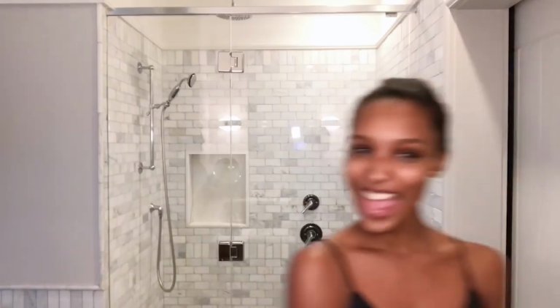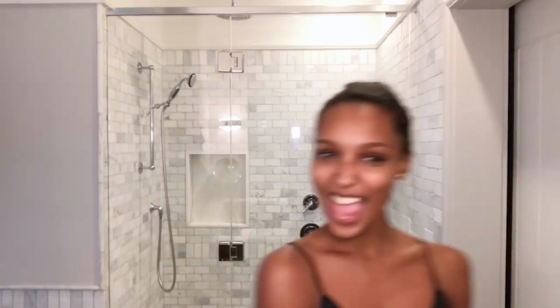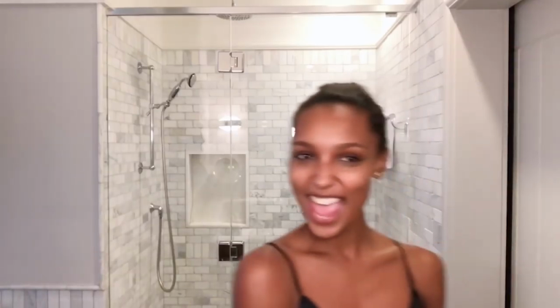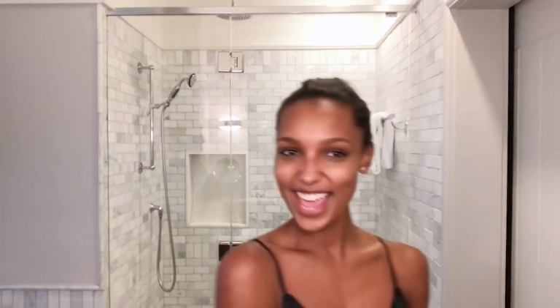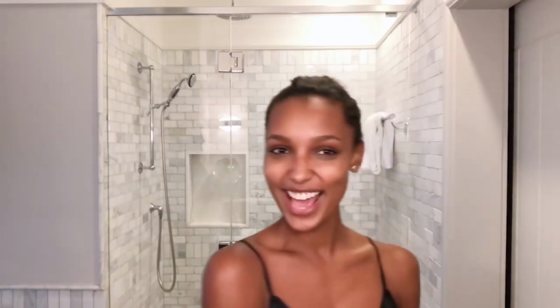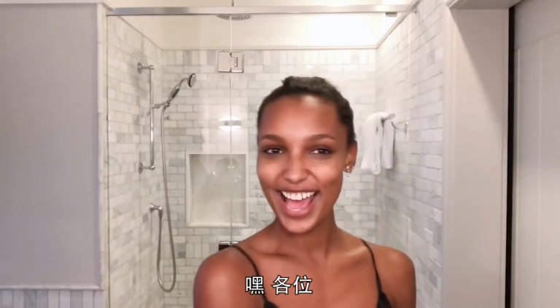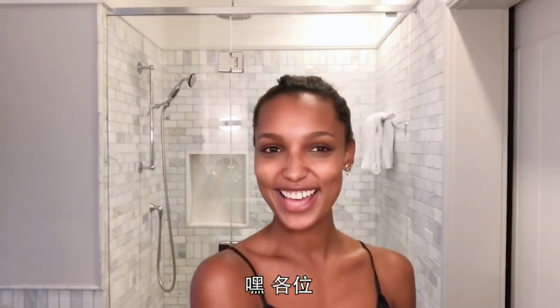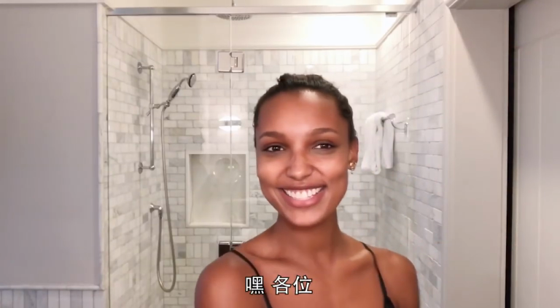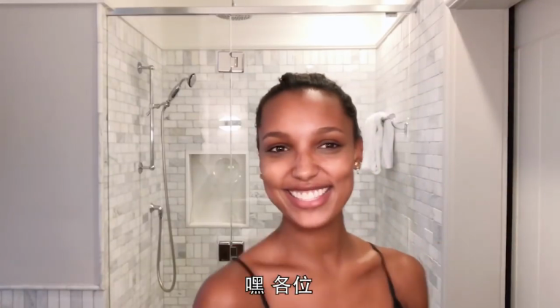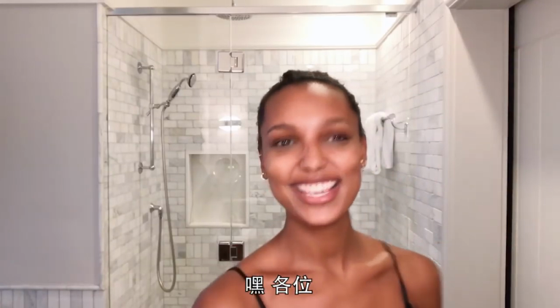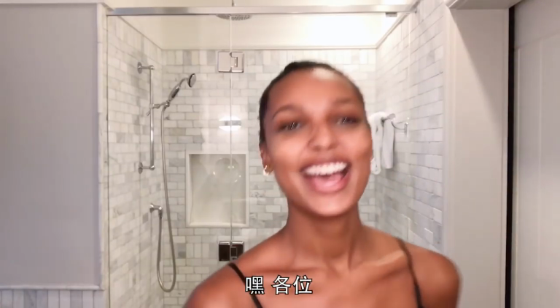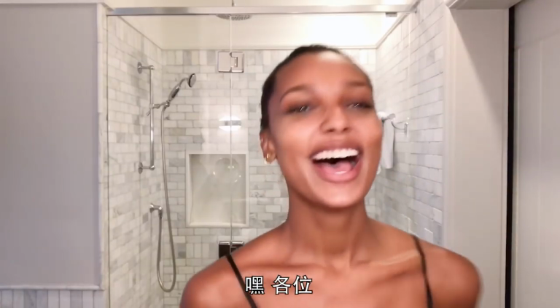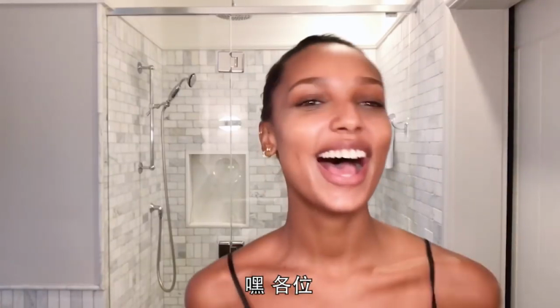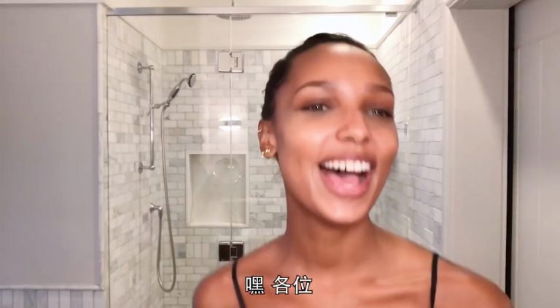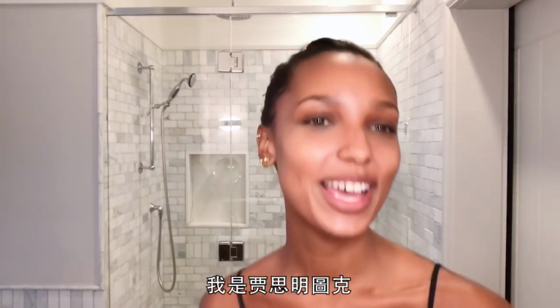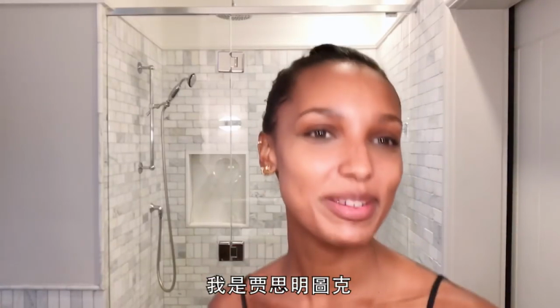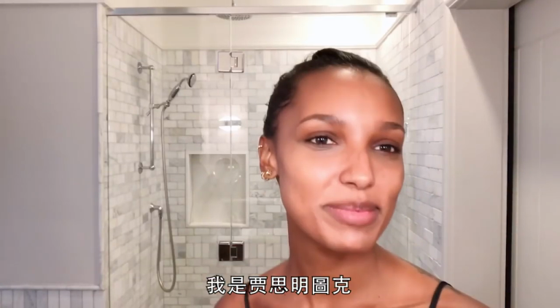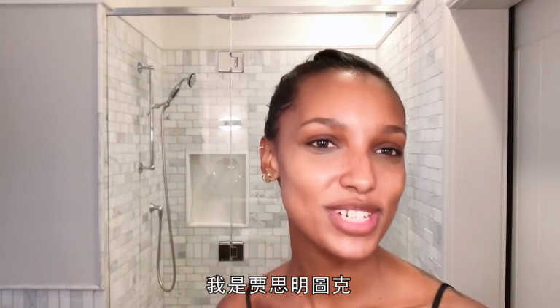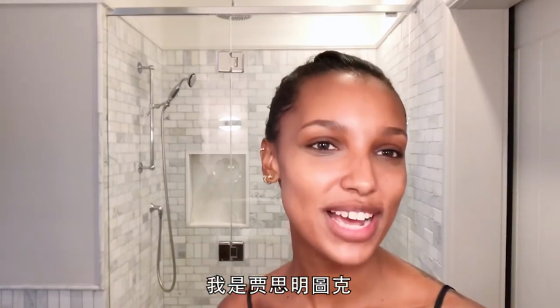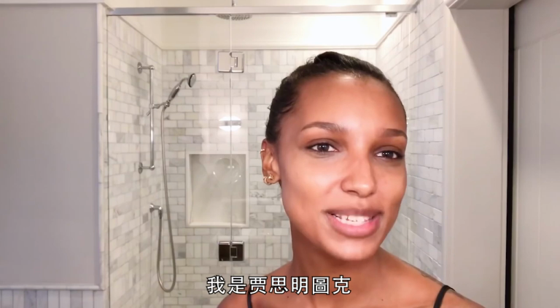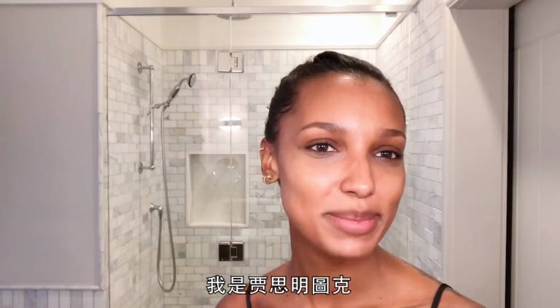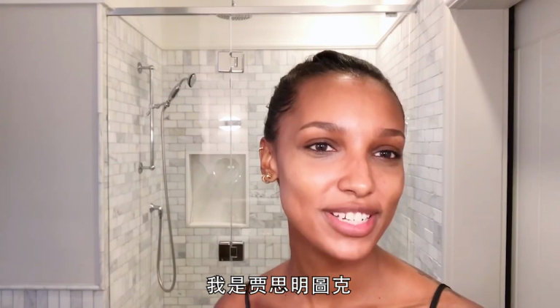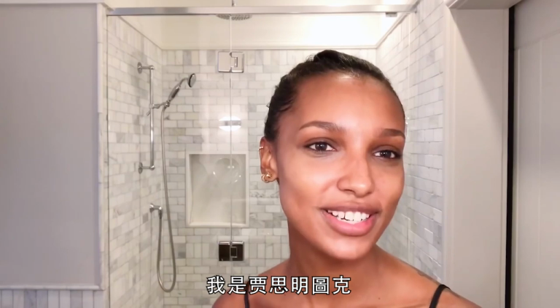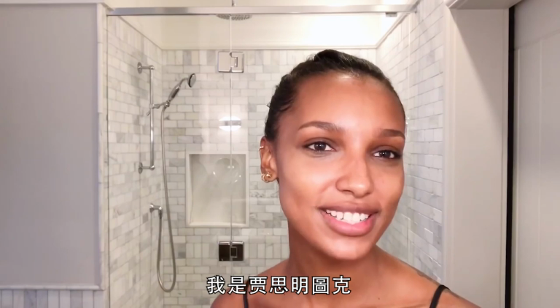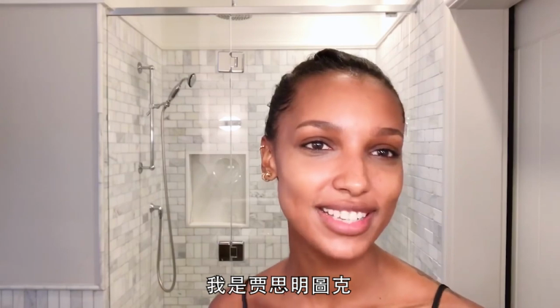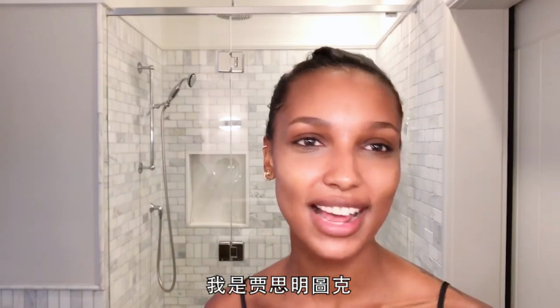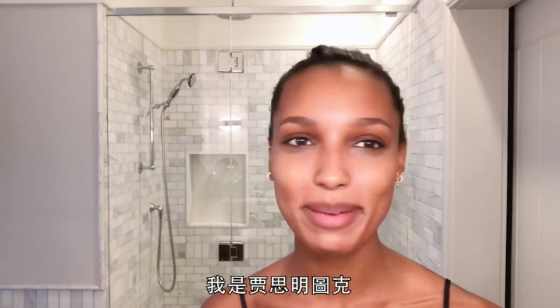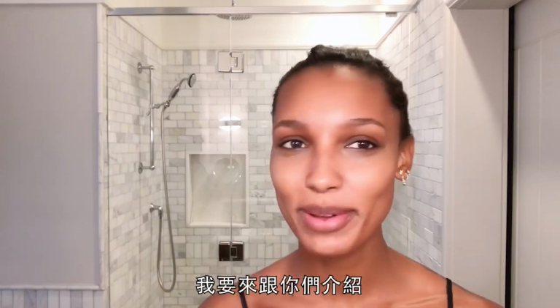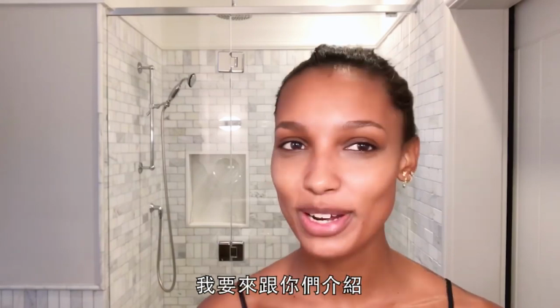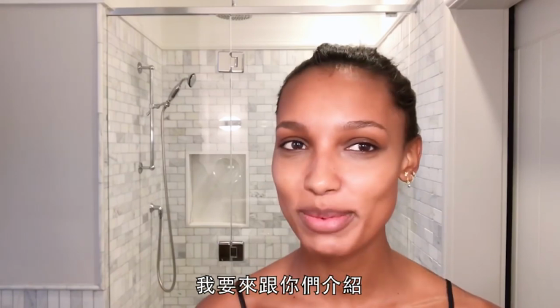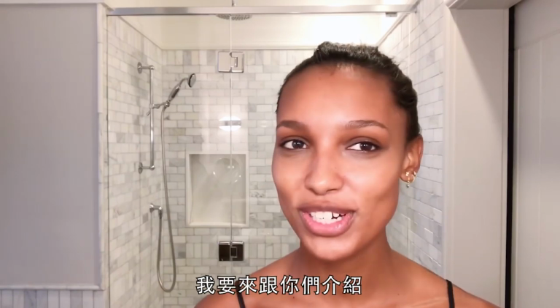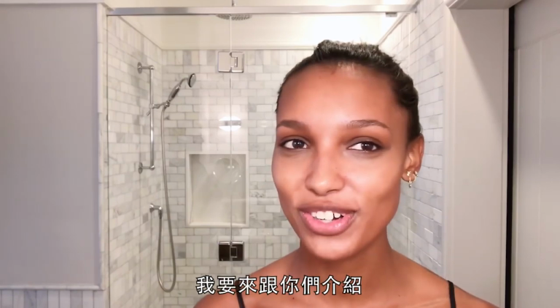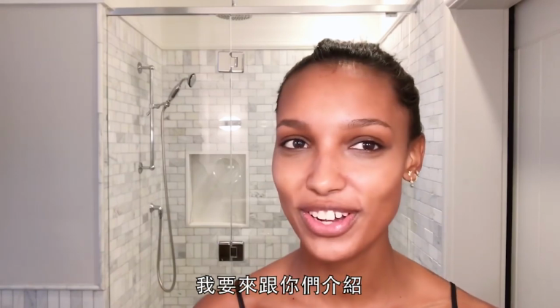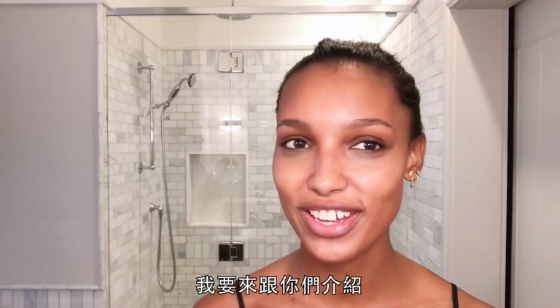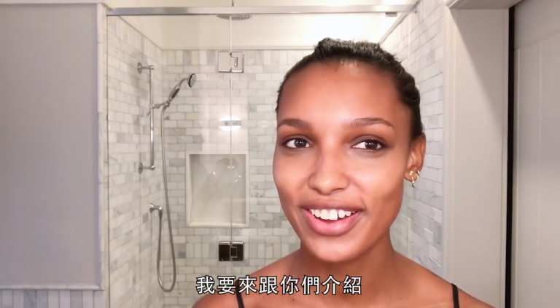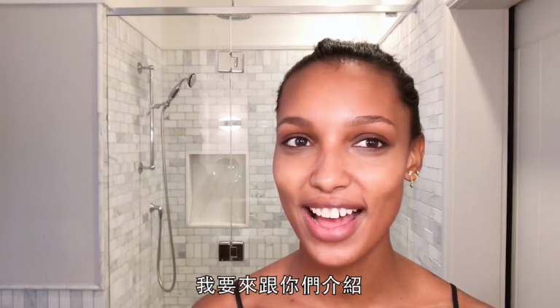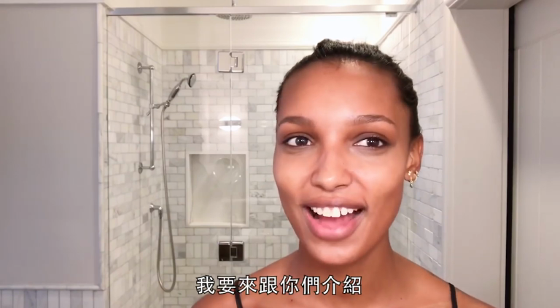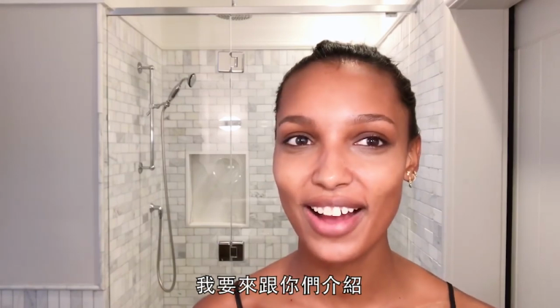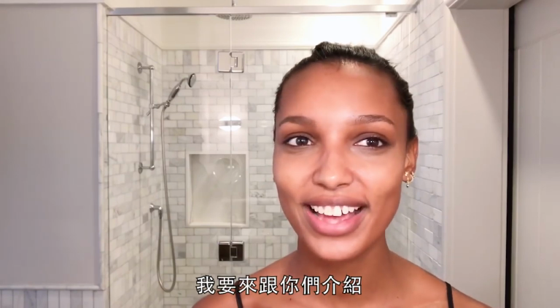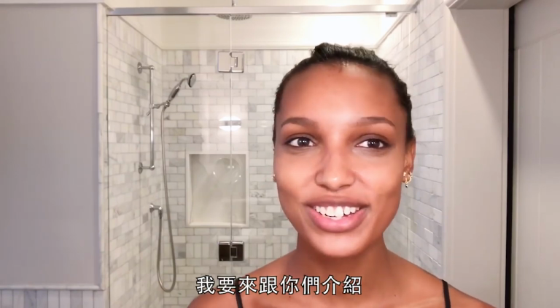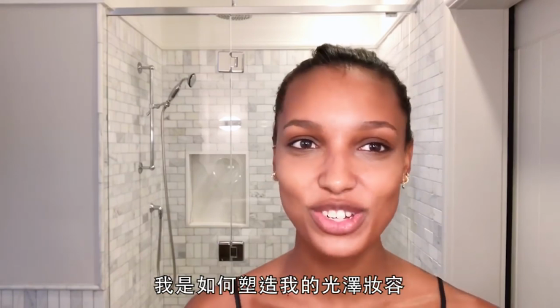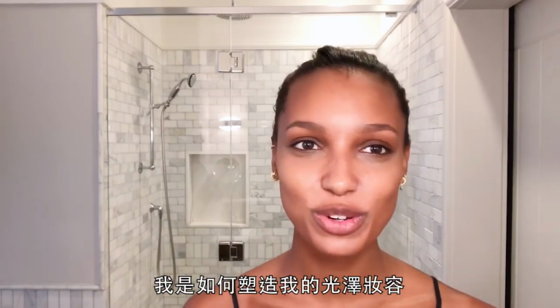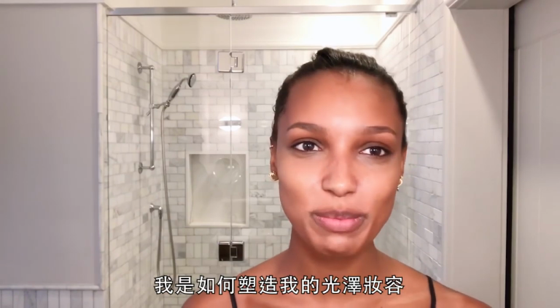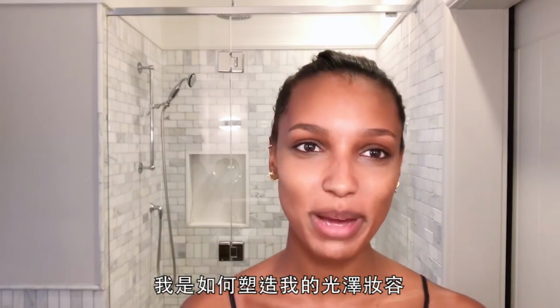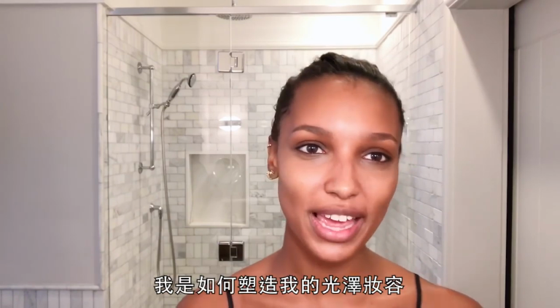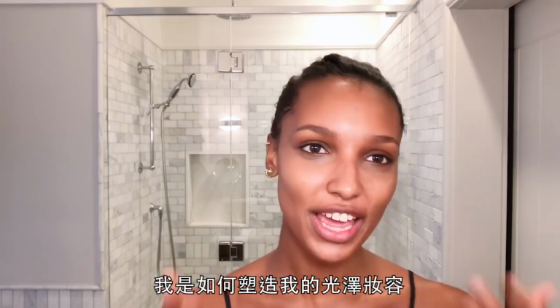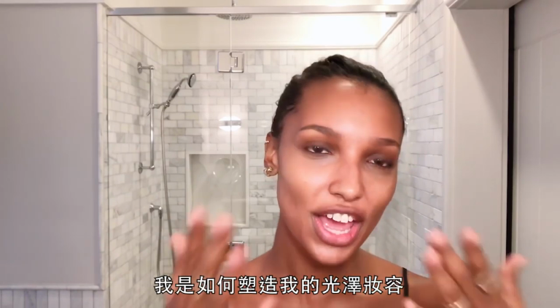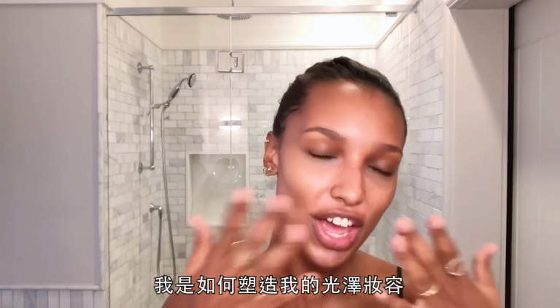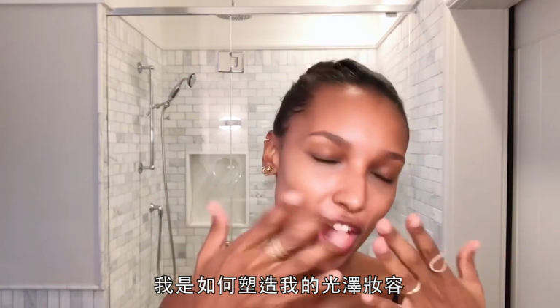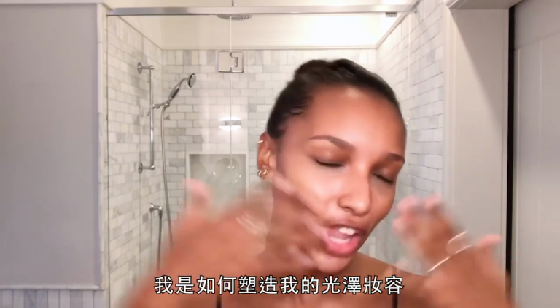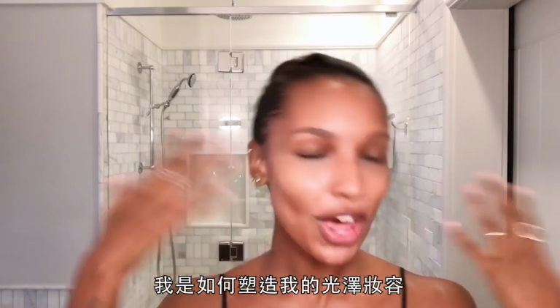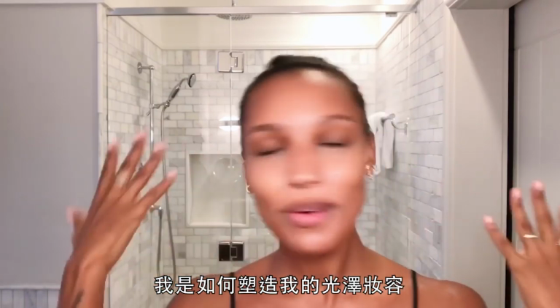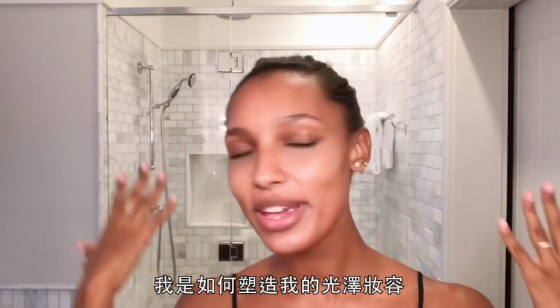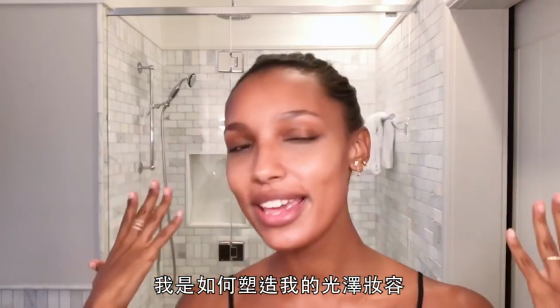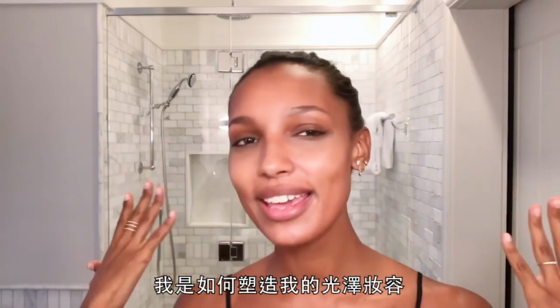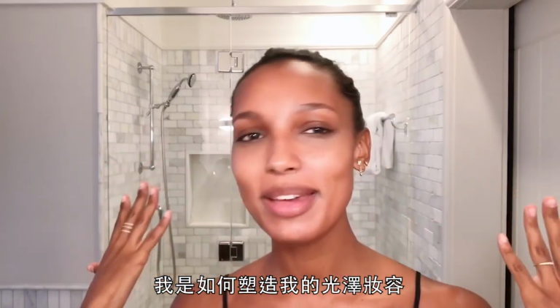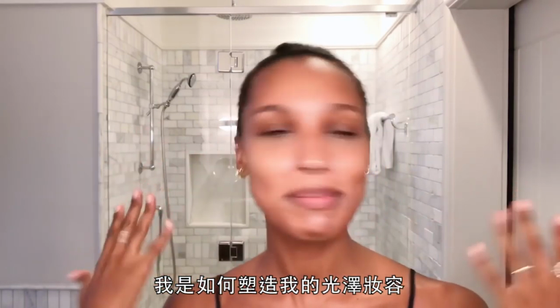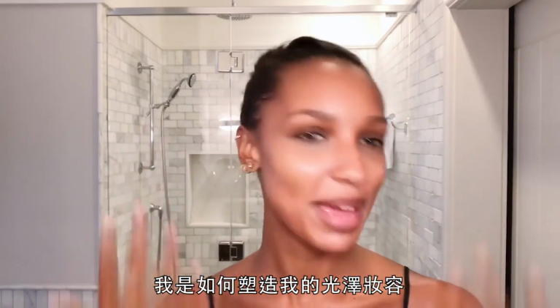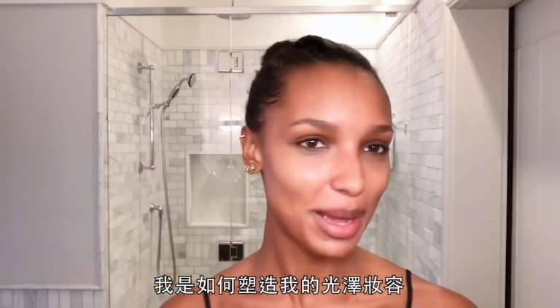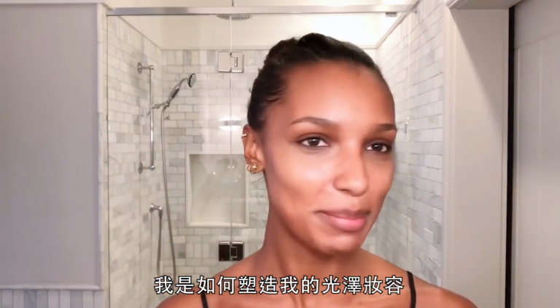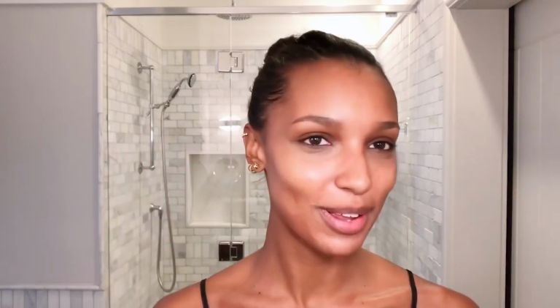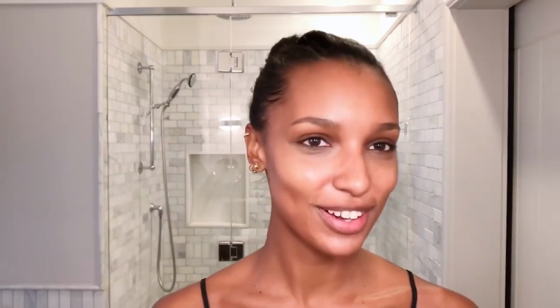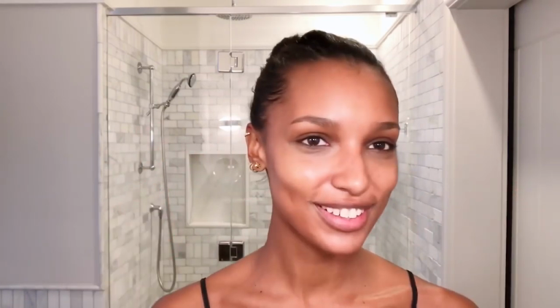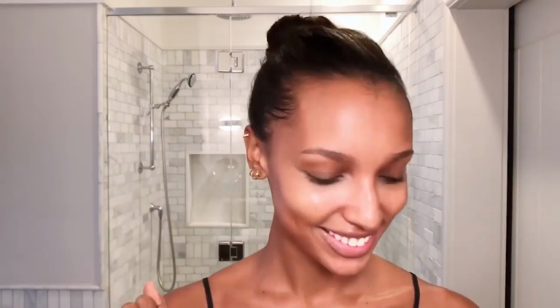Hey guys, I'm Jasmine Tooks and I'm going to be showing you how I do my glowing makeup look.